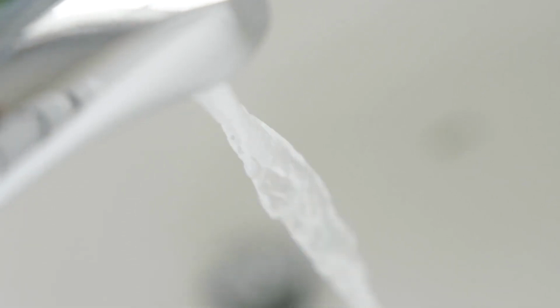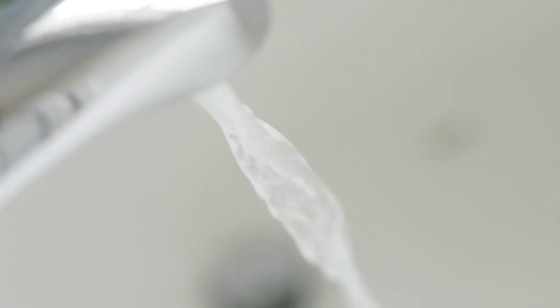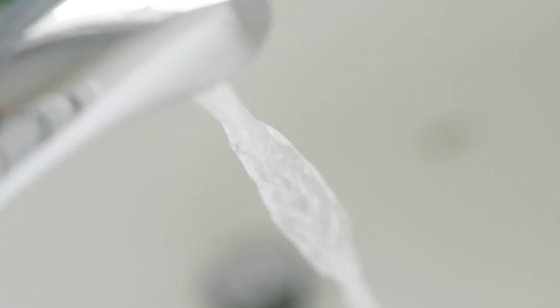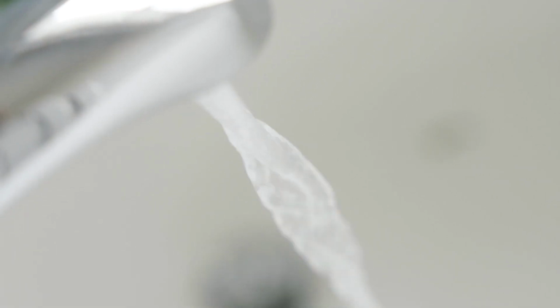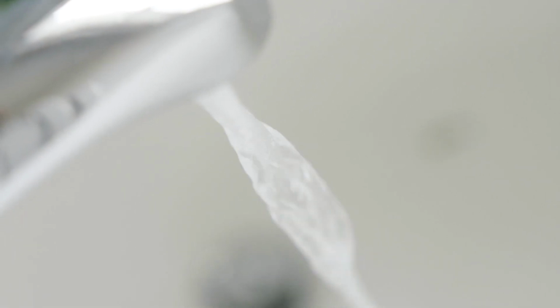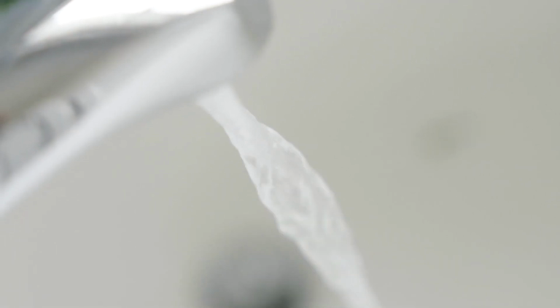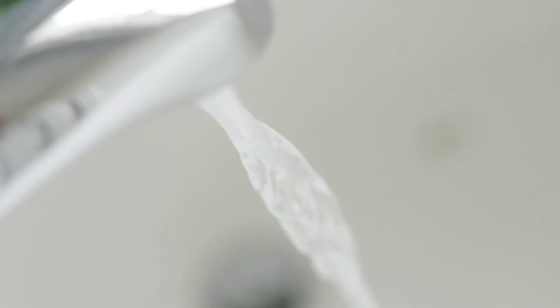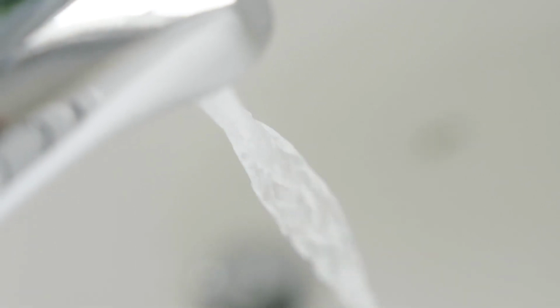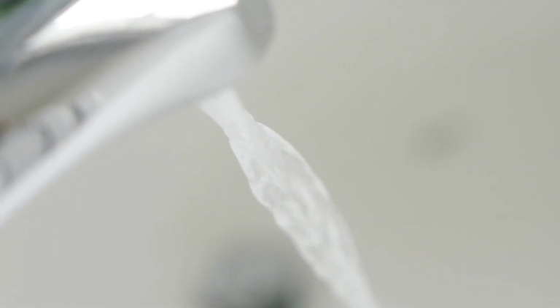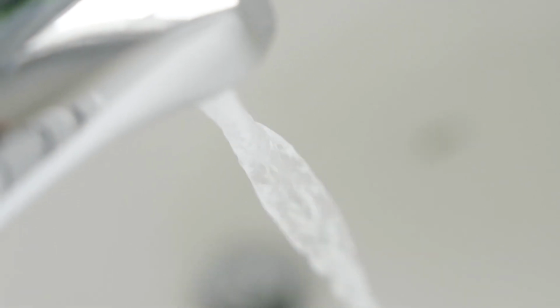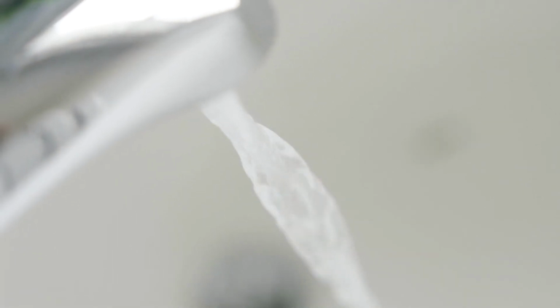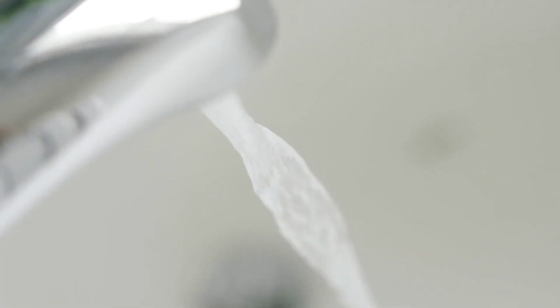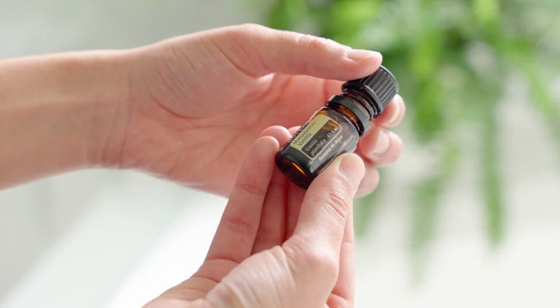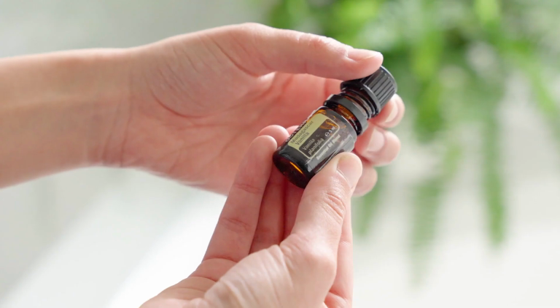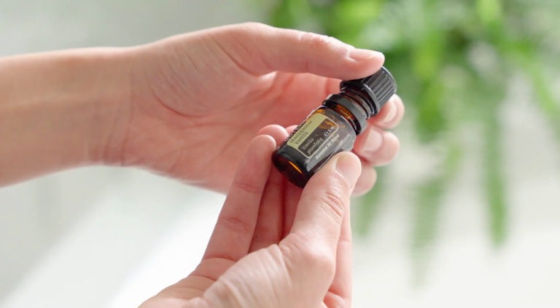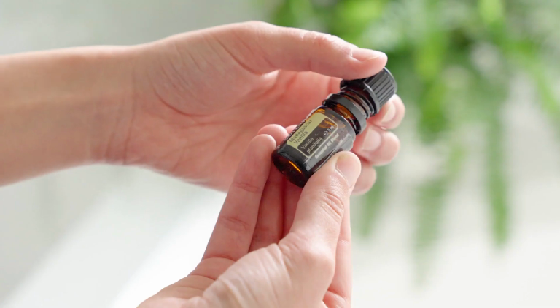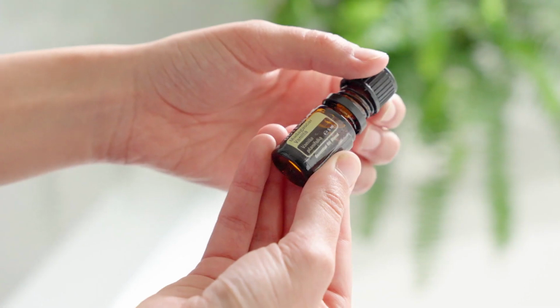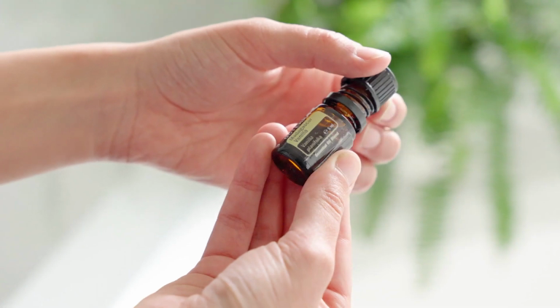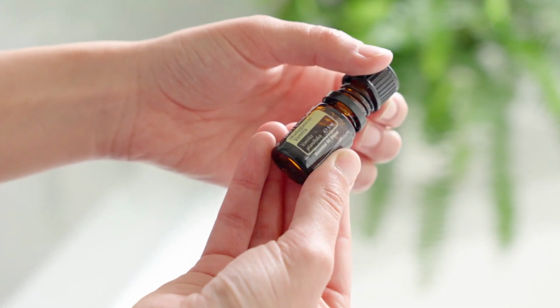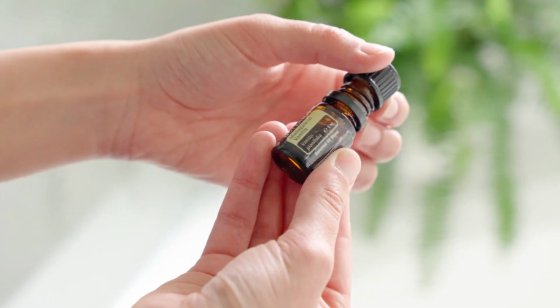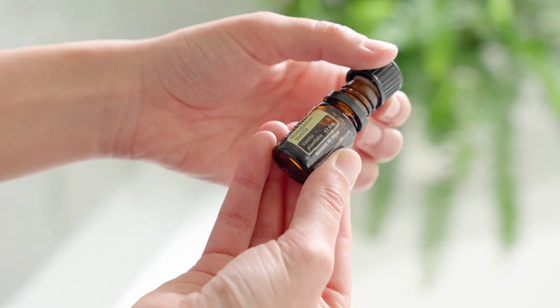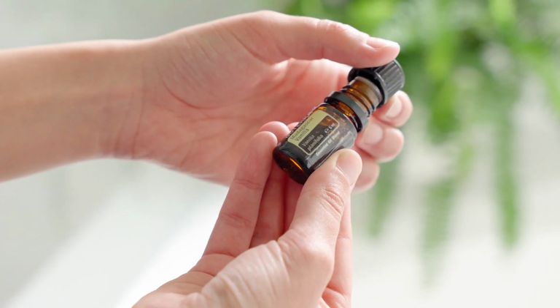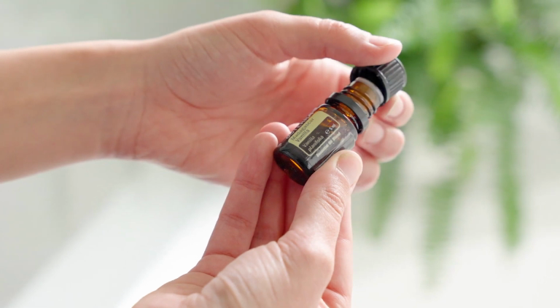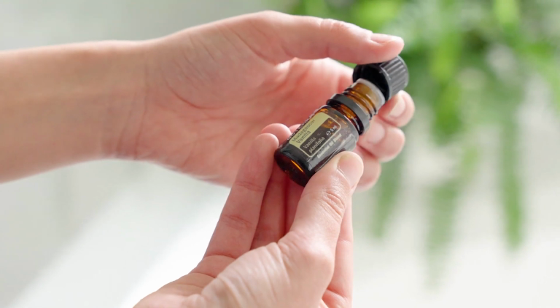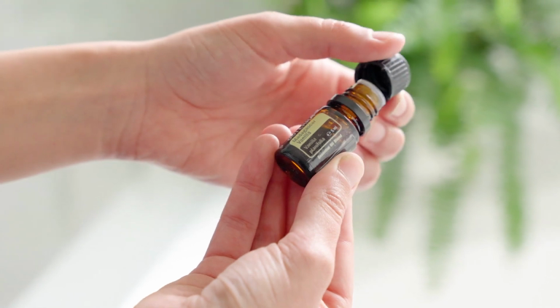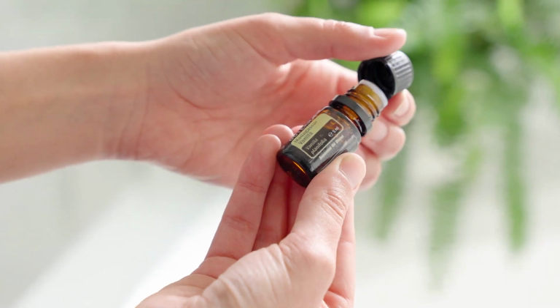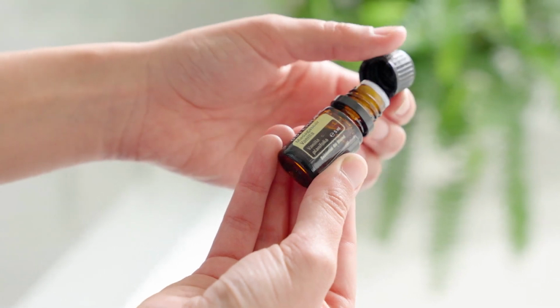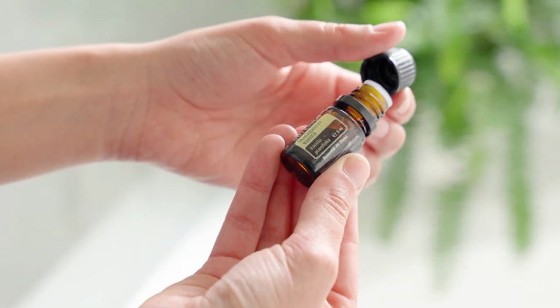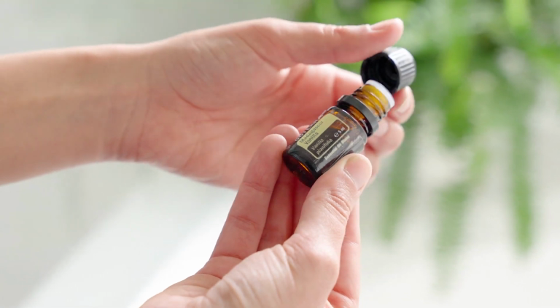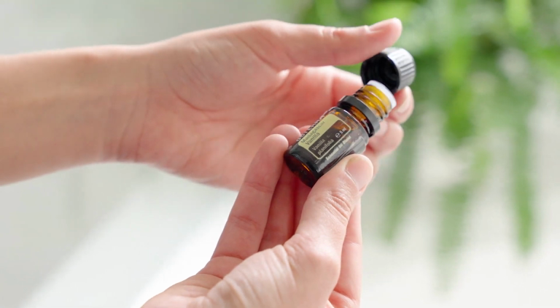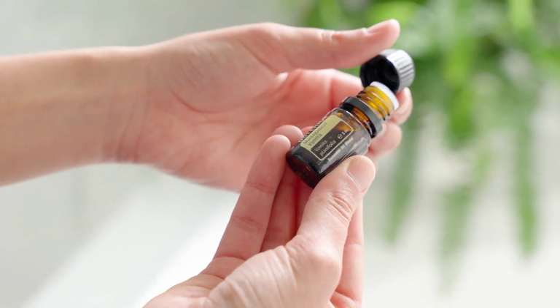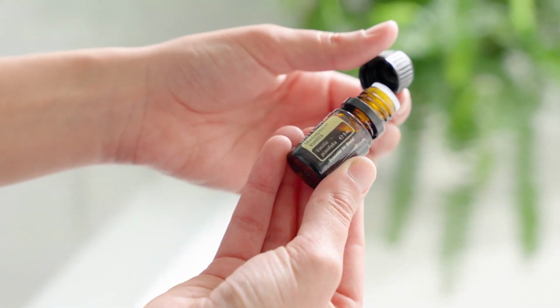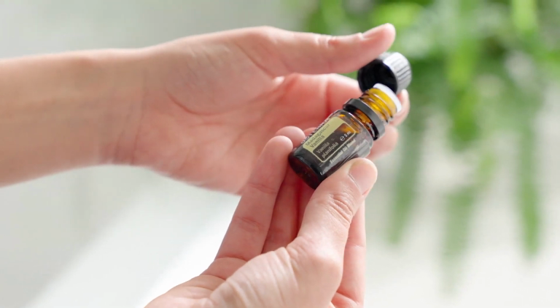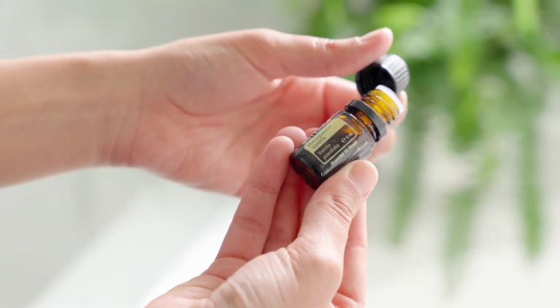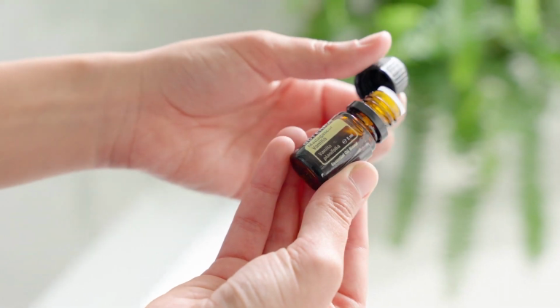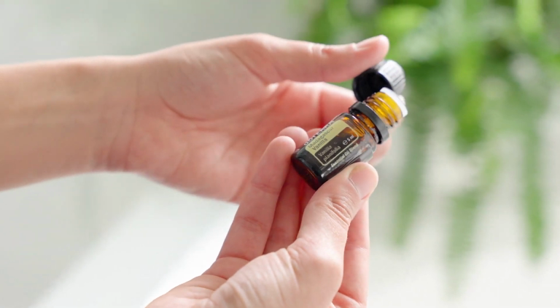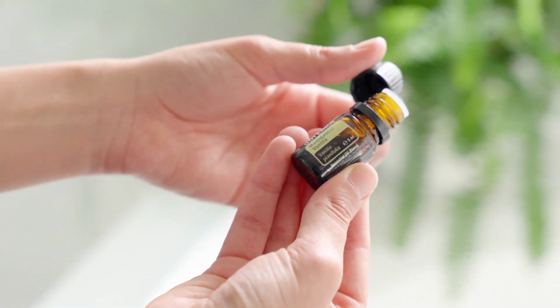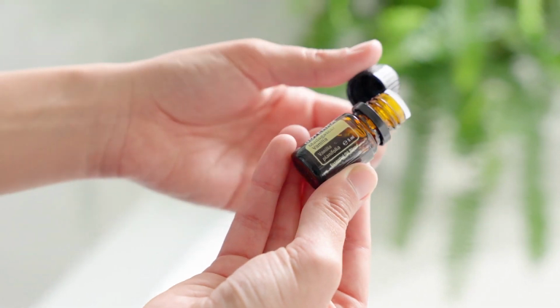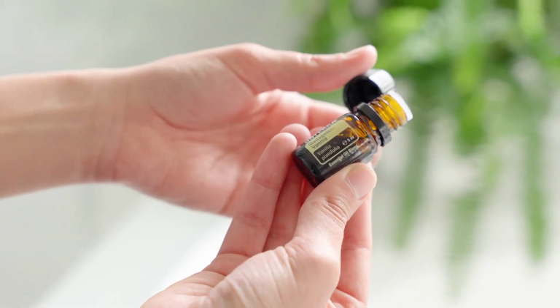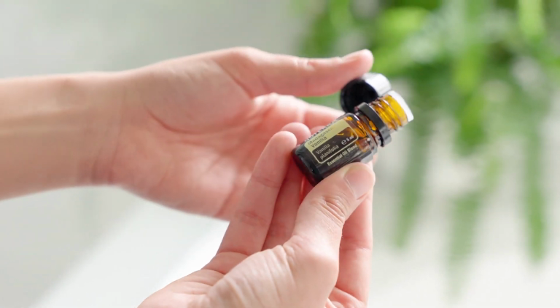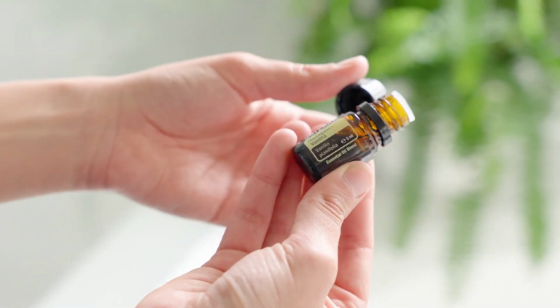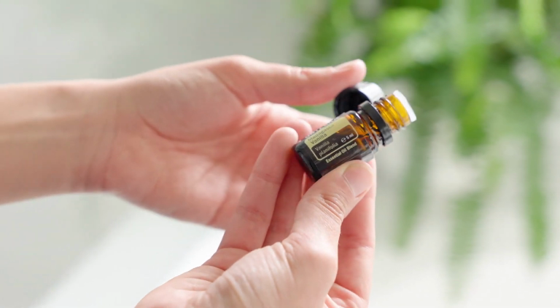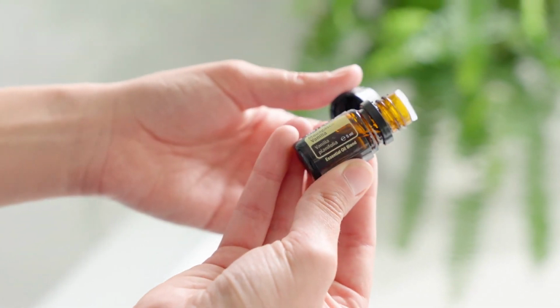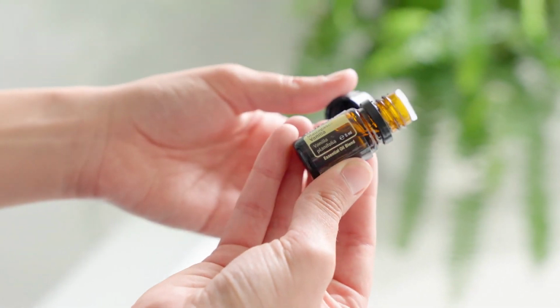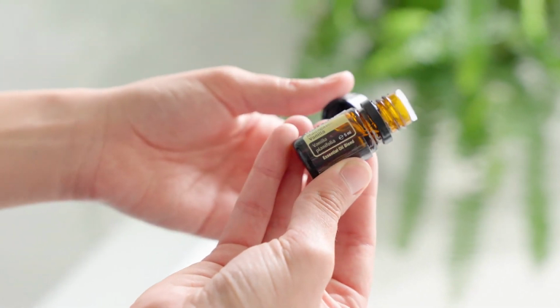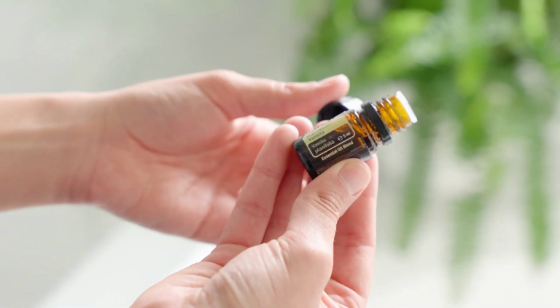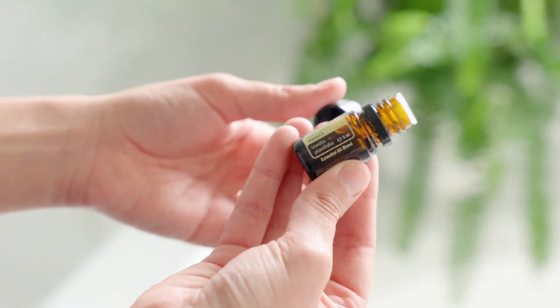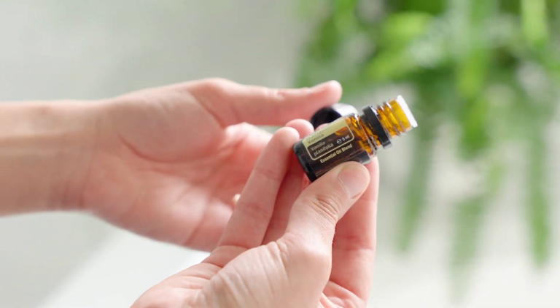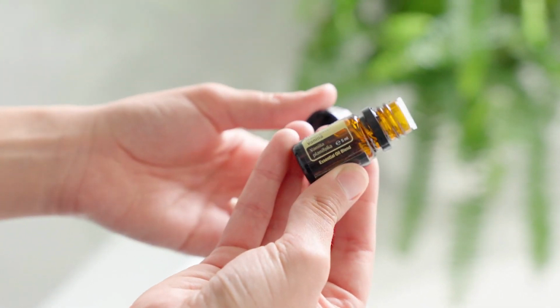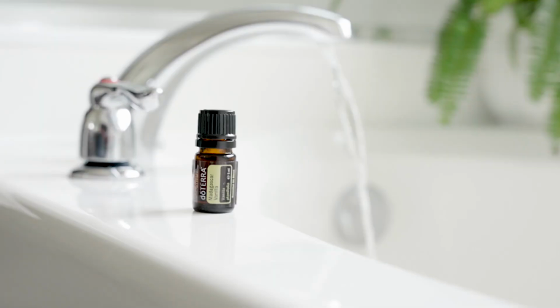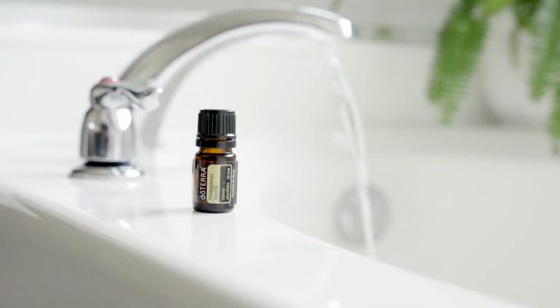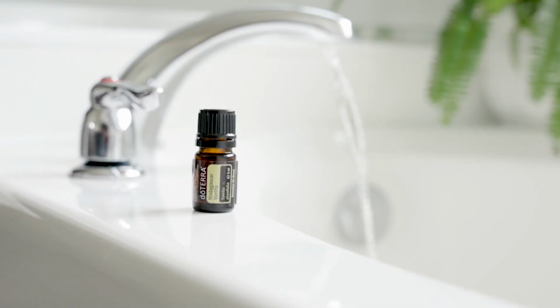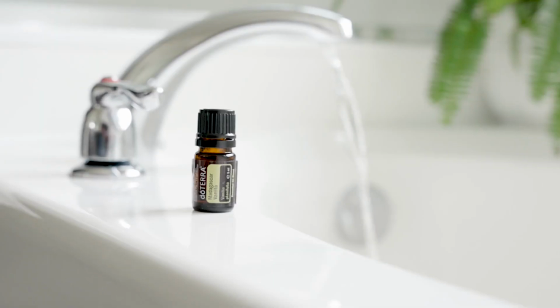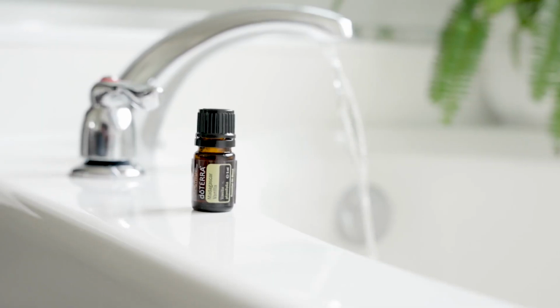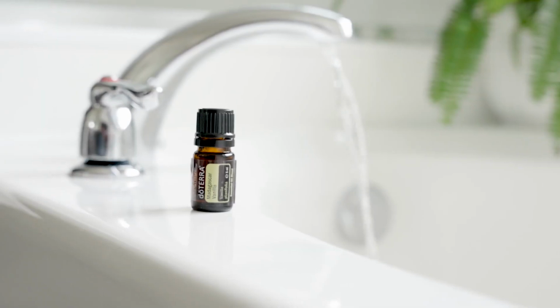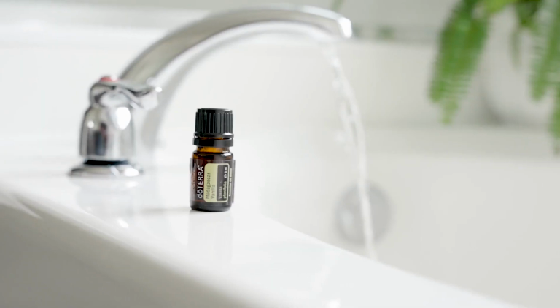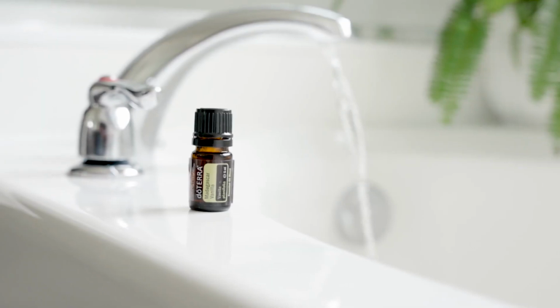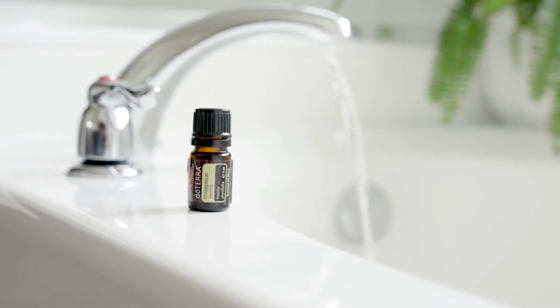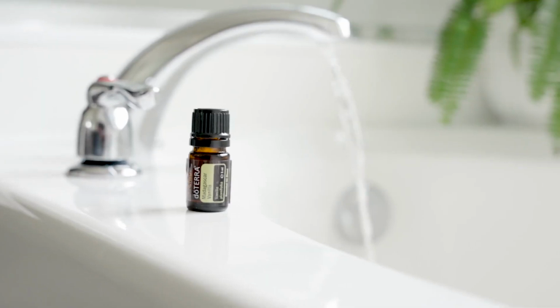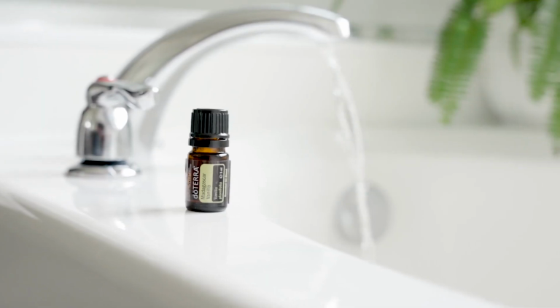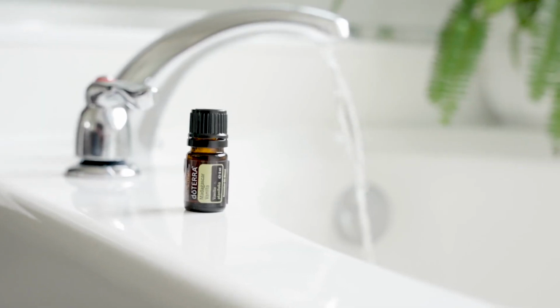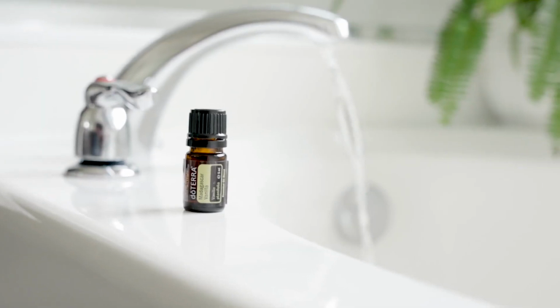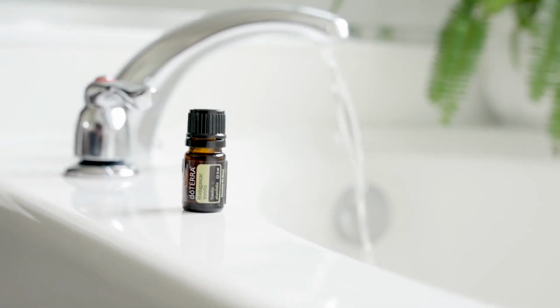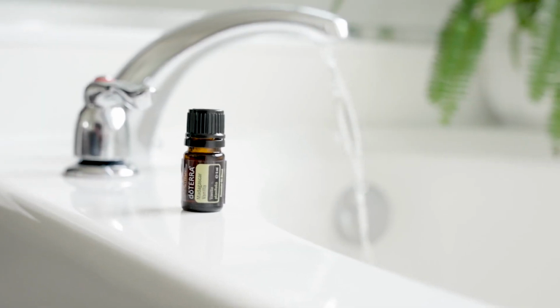Make this essential oil a part of your growing collection and discover the rich, warm, sweet, inviting aroma of Madagascar Vanilla for yourself.